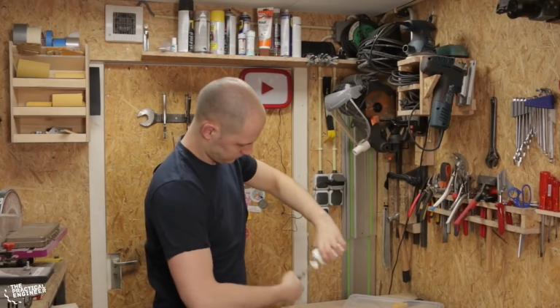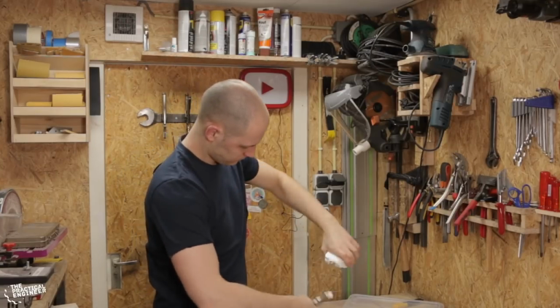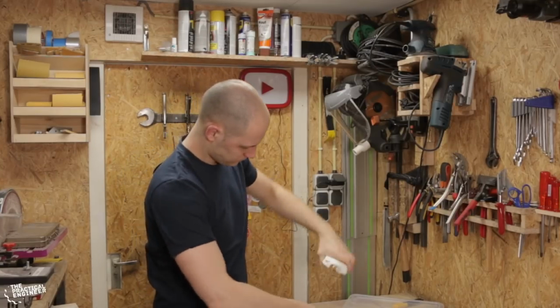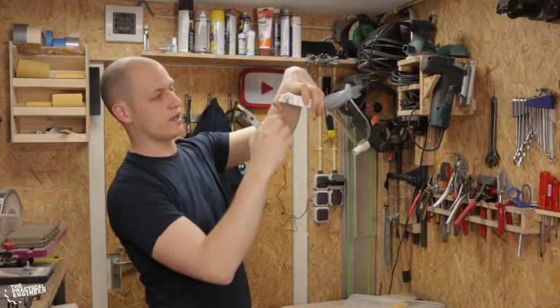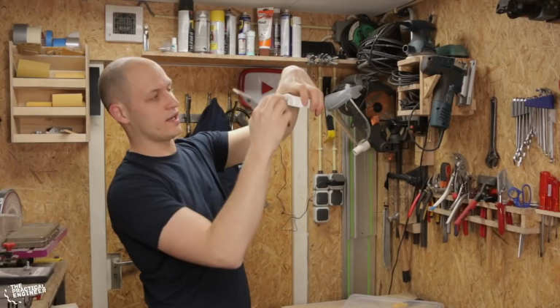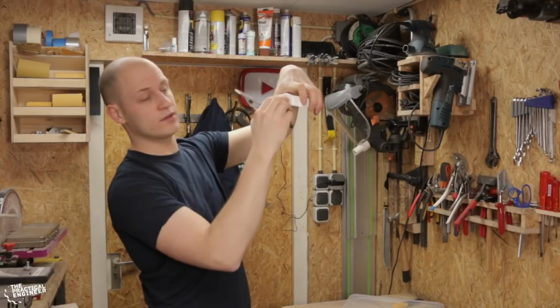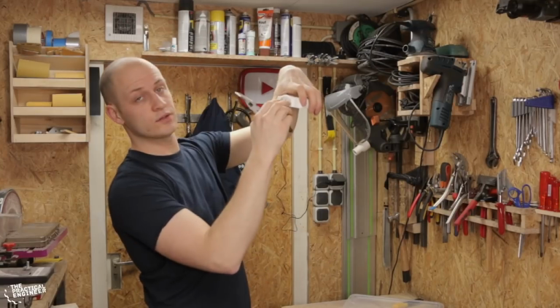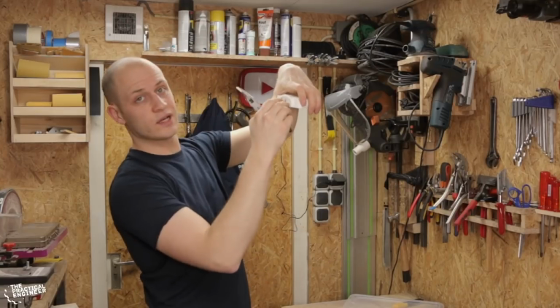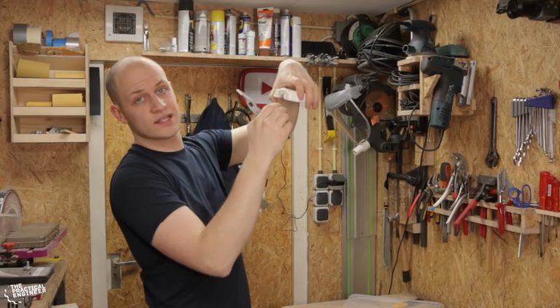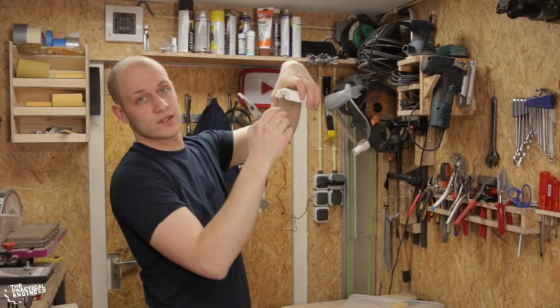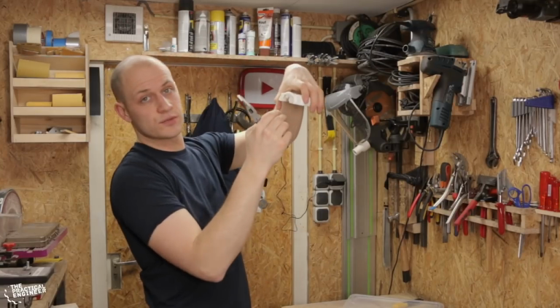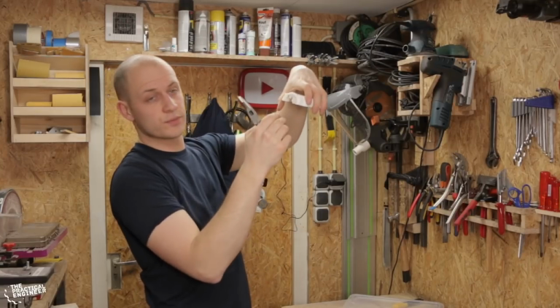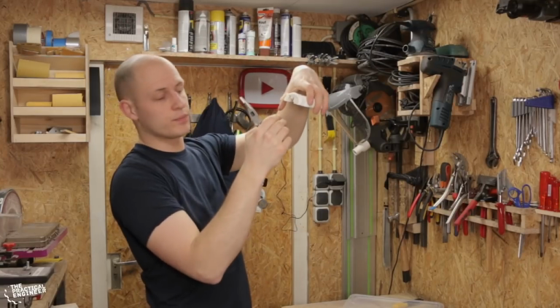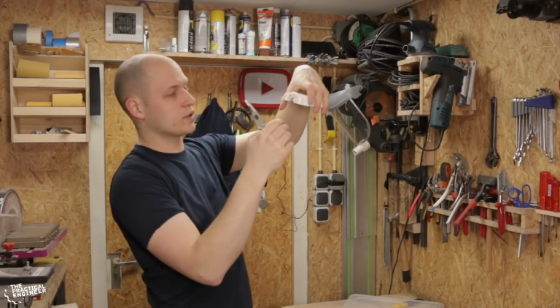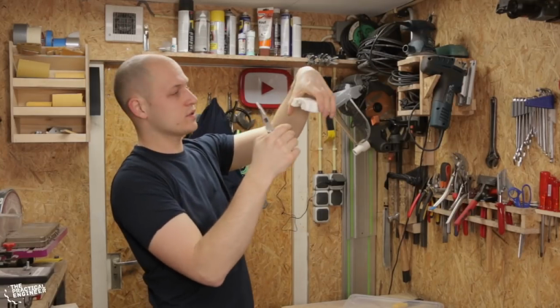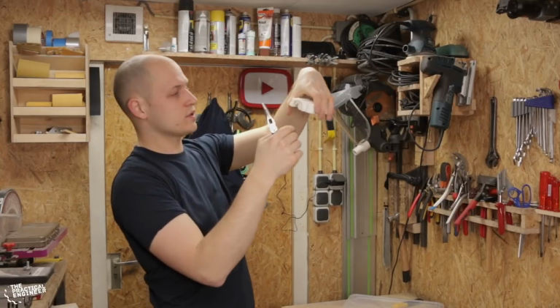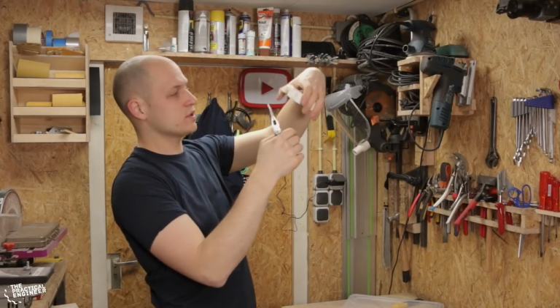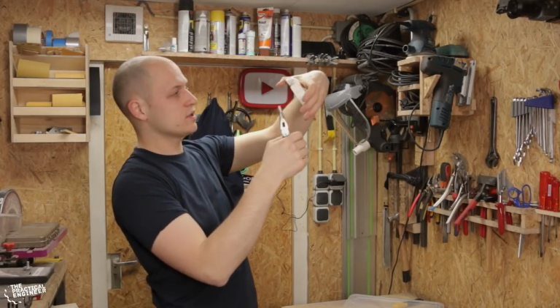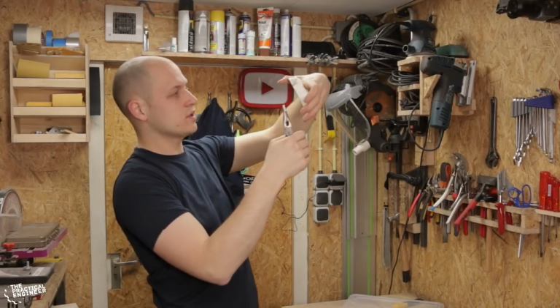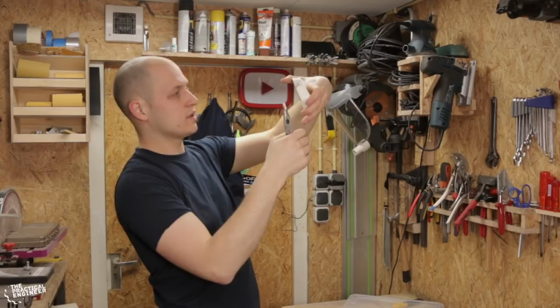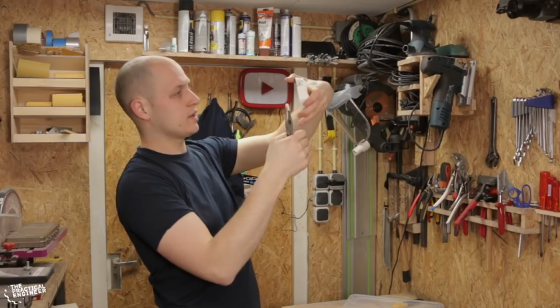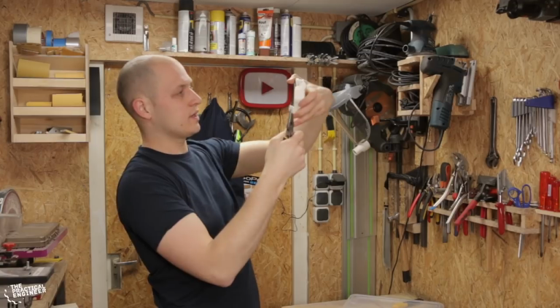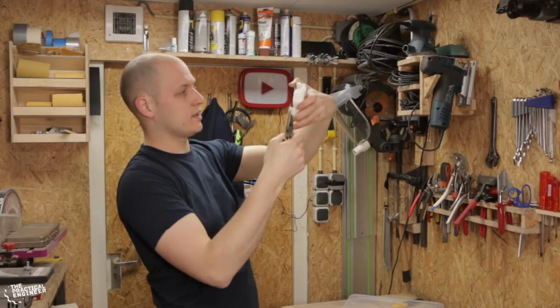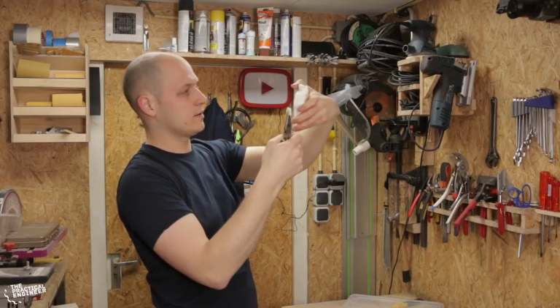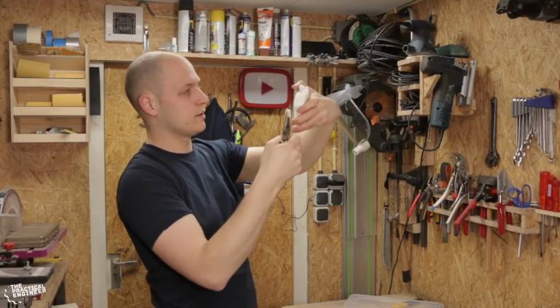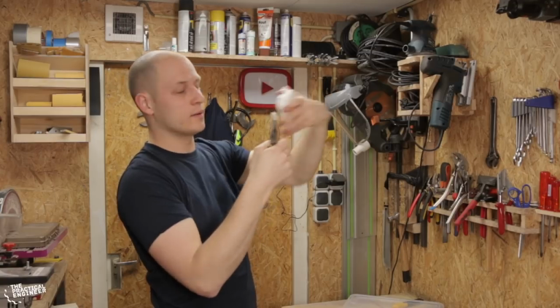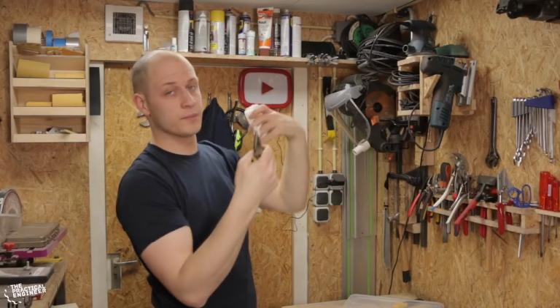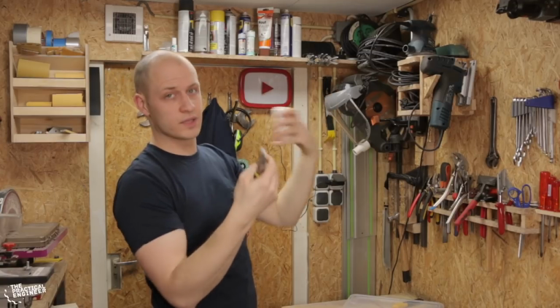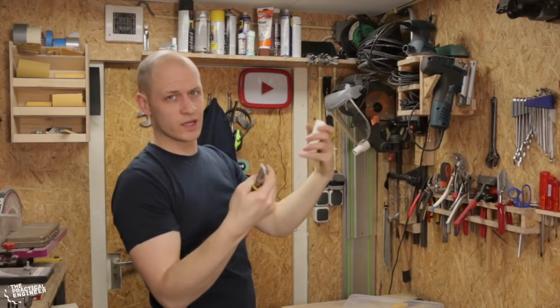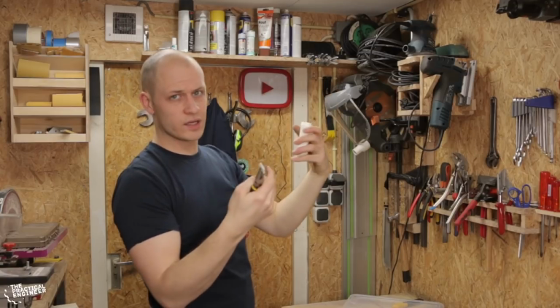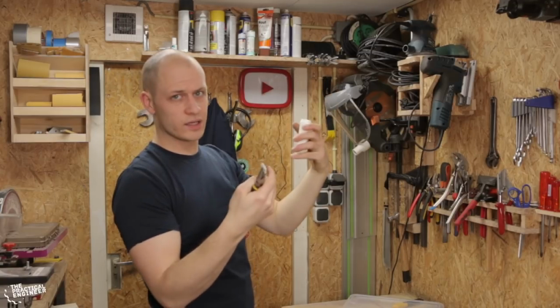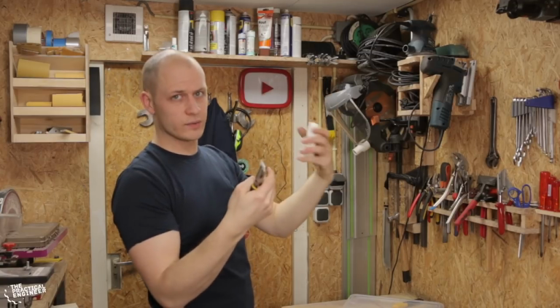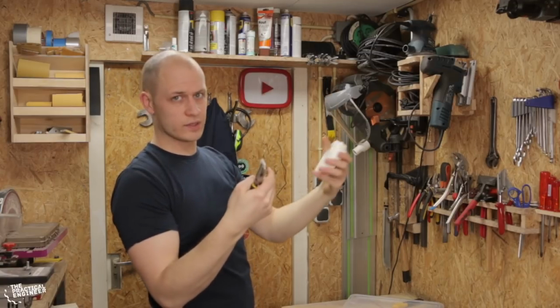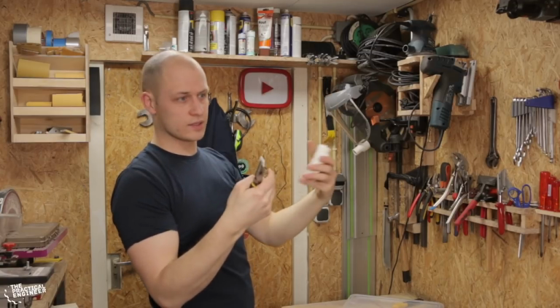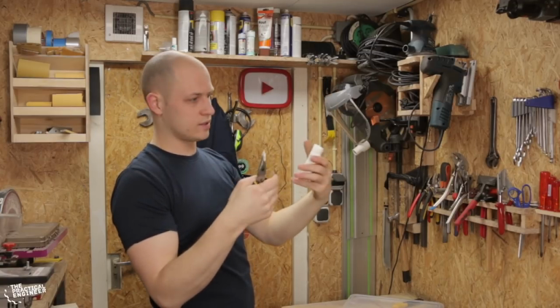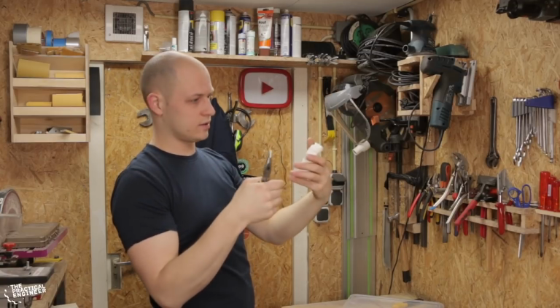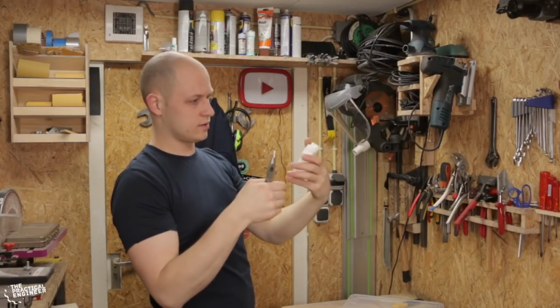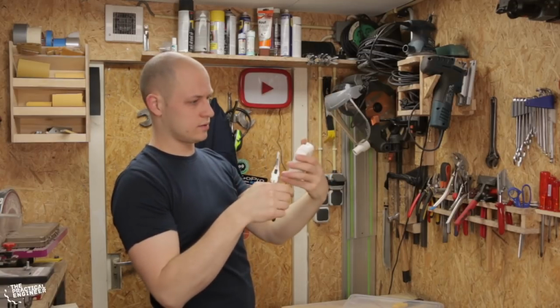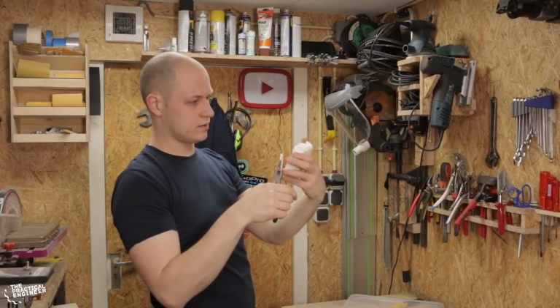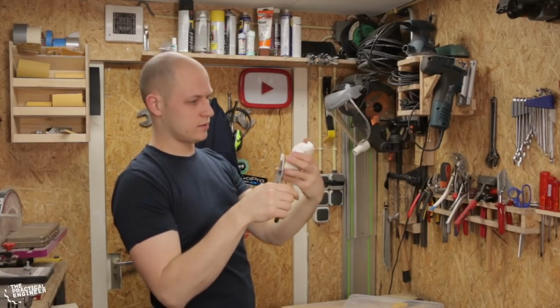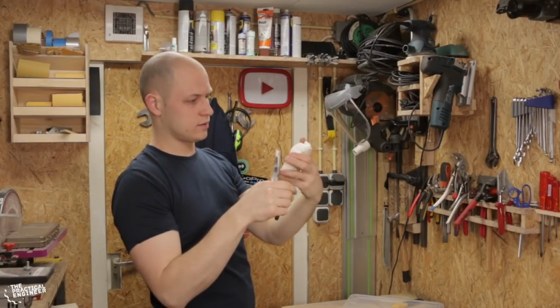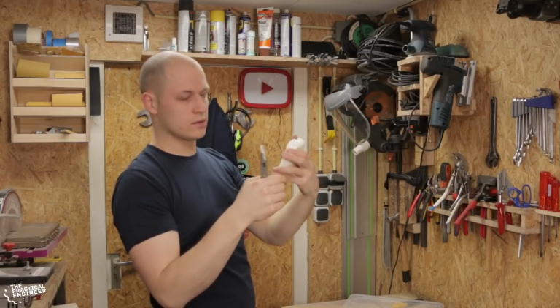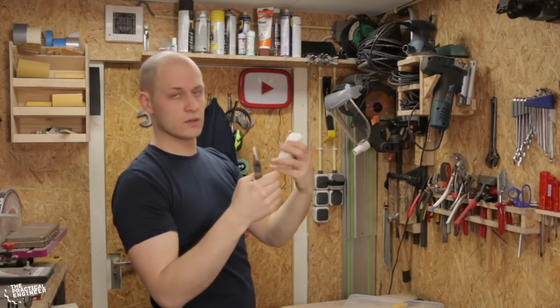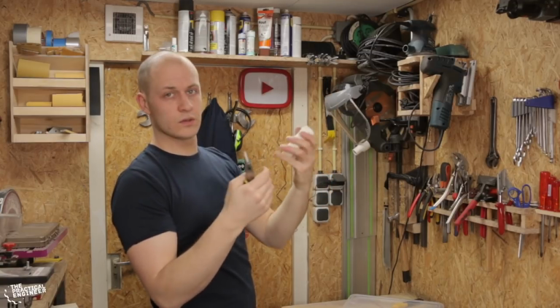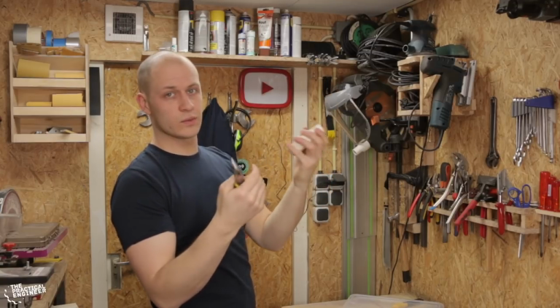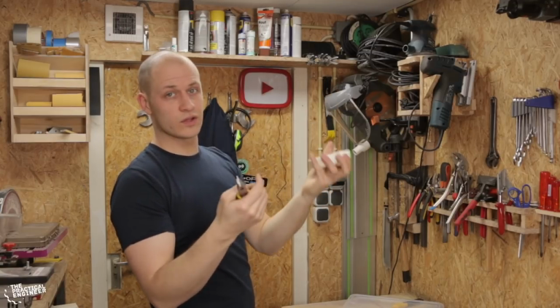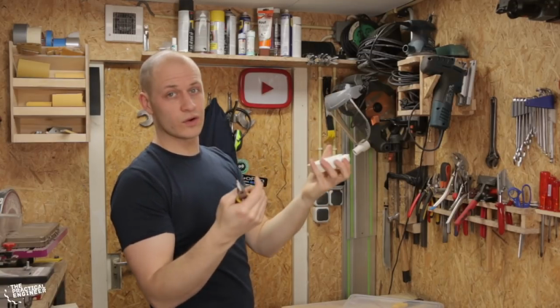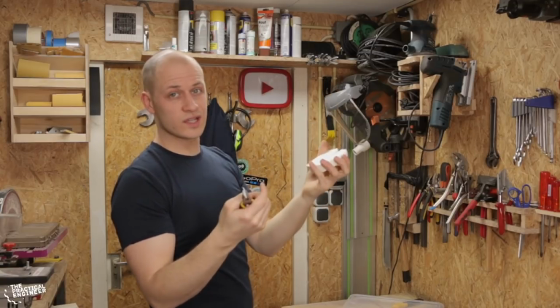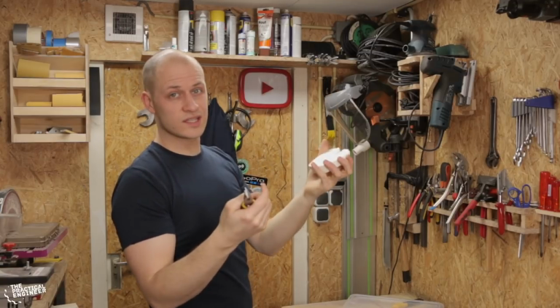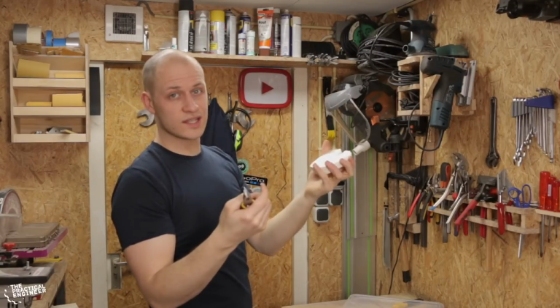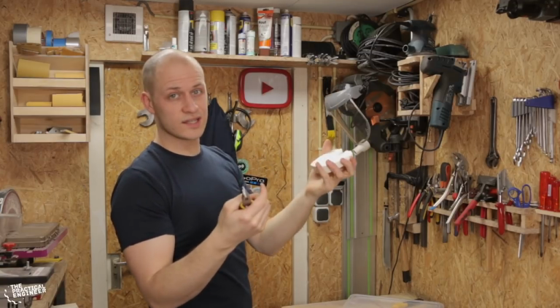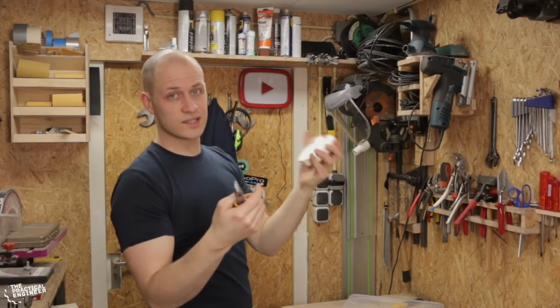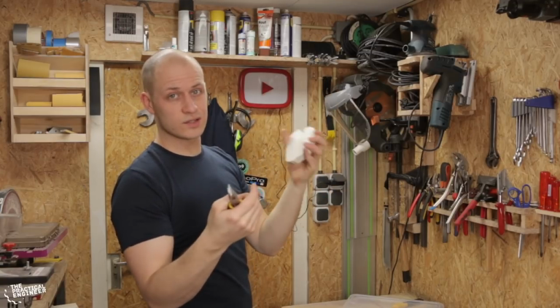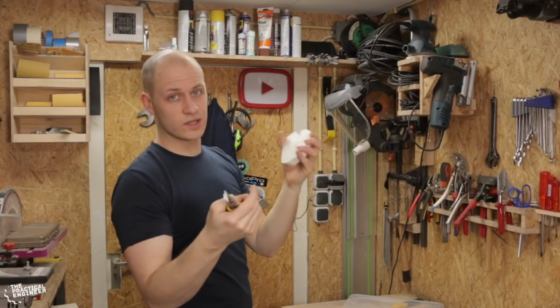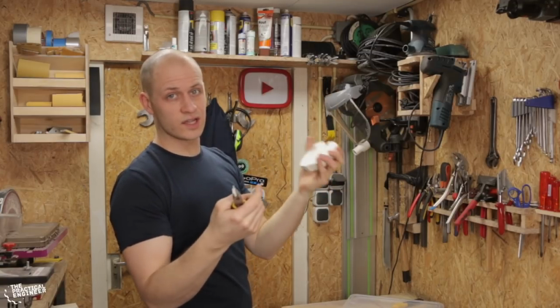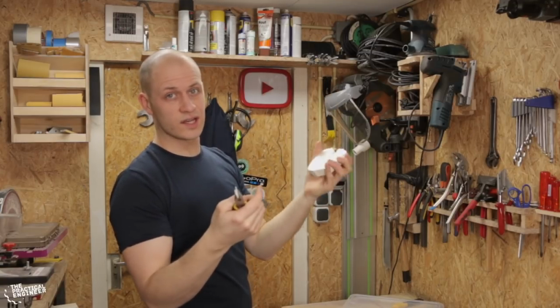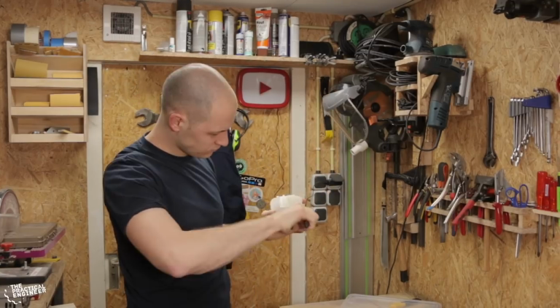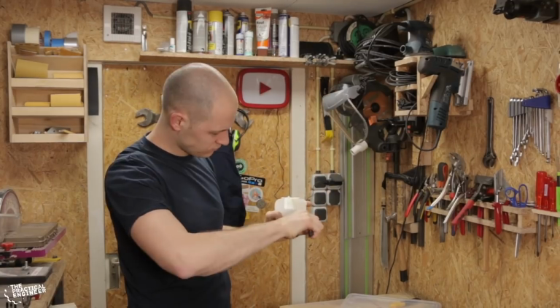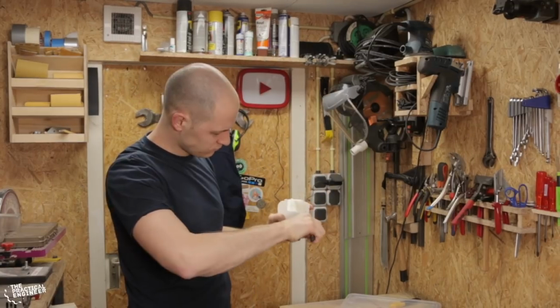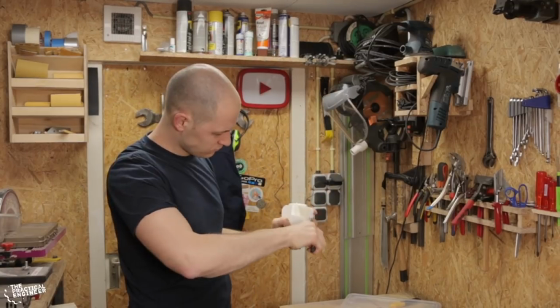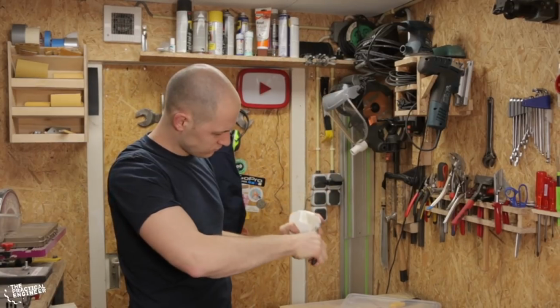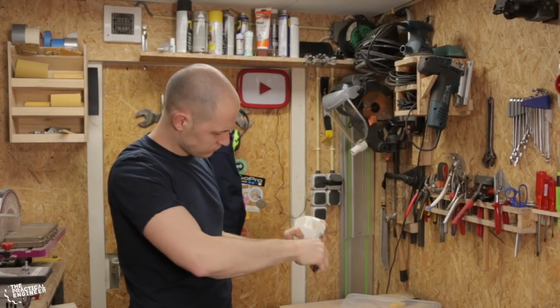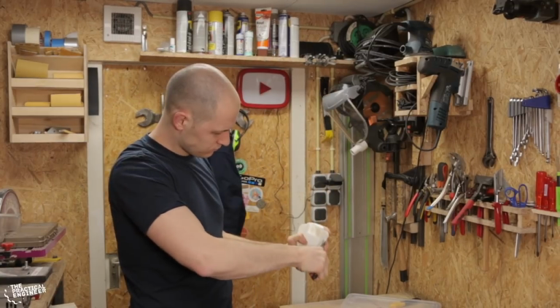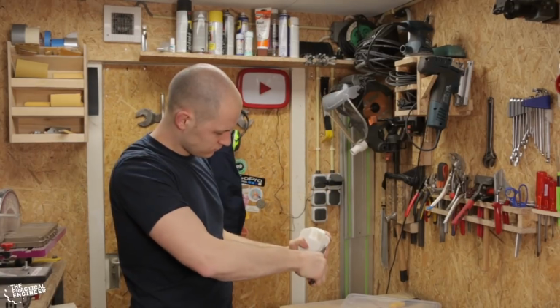I had to add some supports, but luckily with the right settings you can get them out really easily.